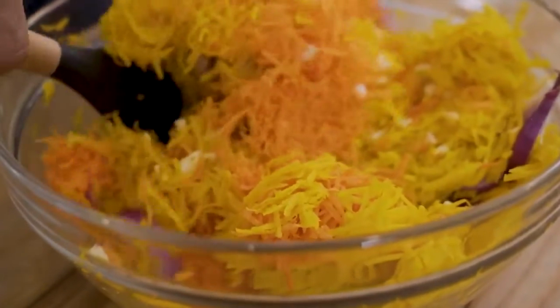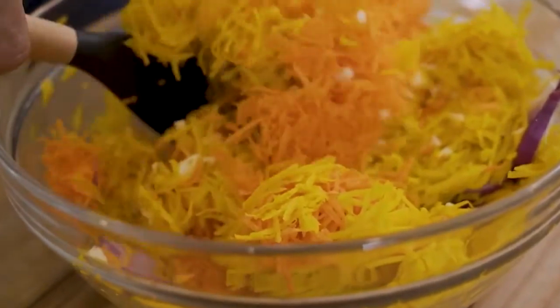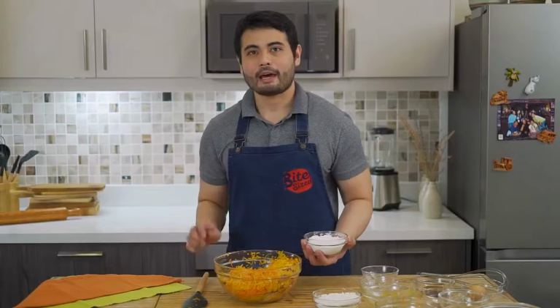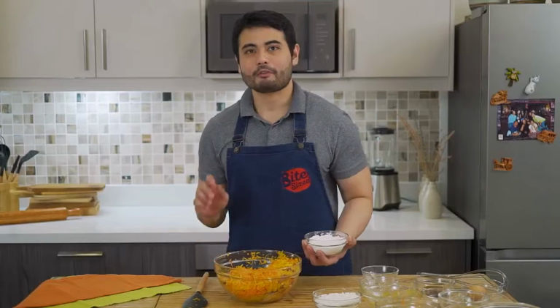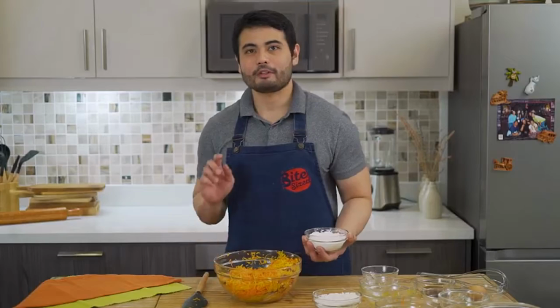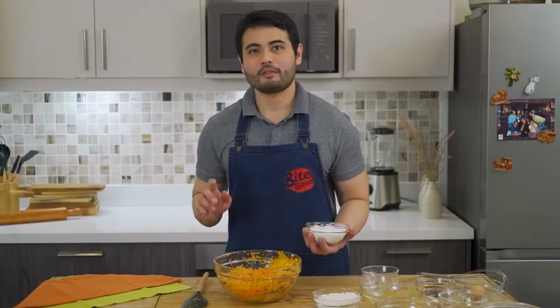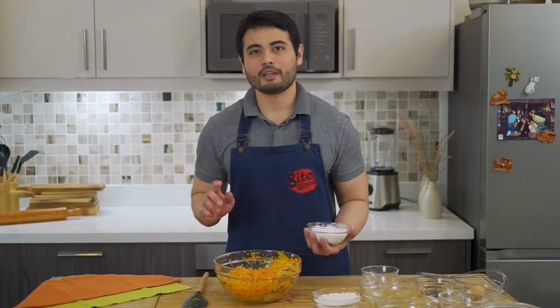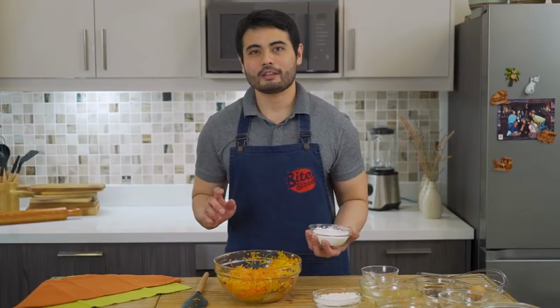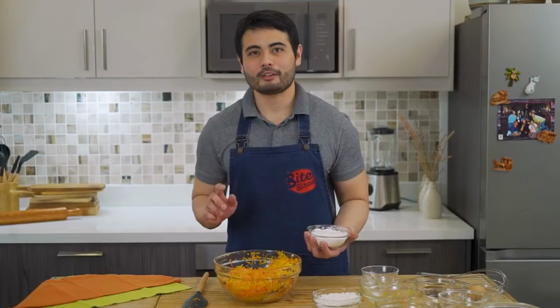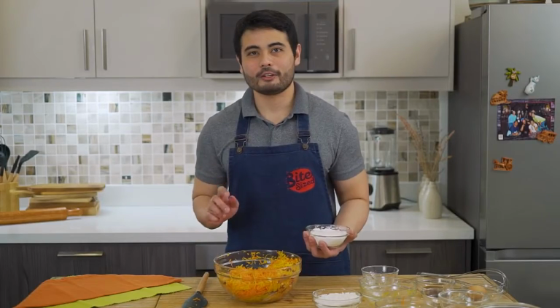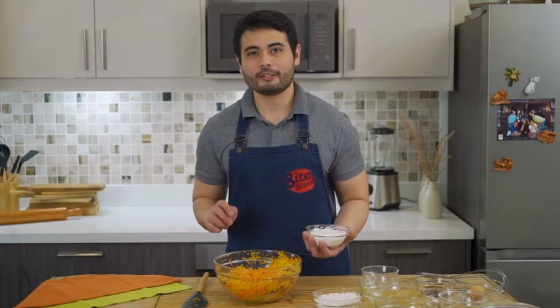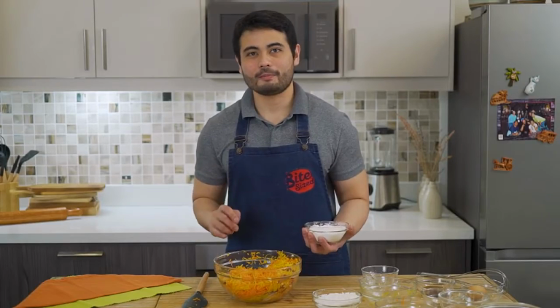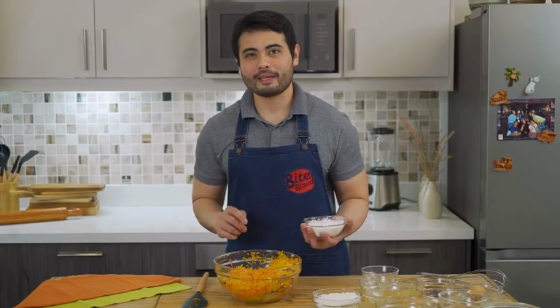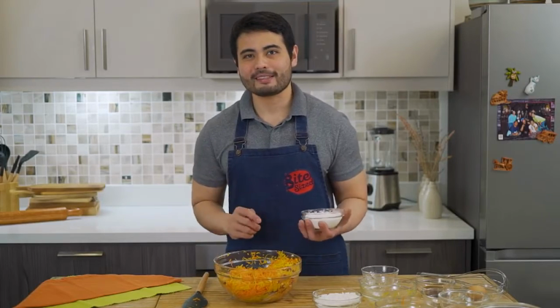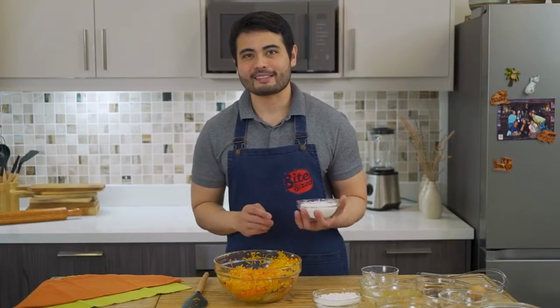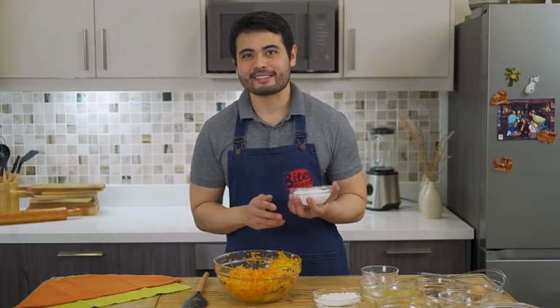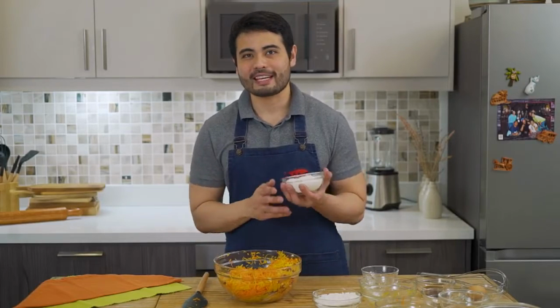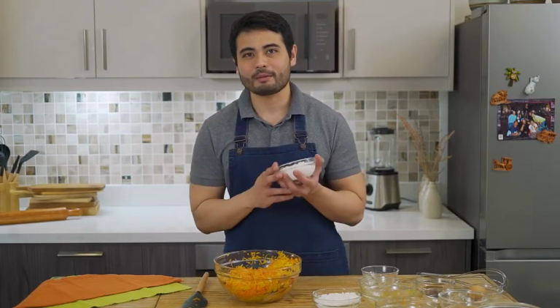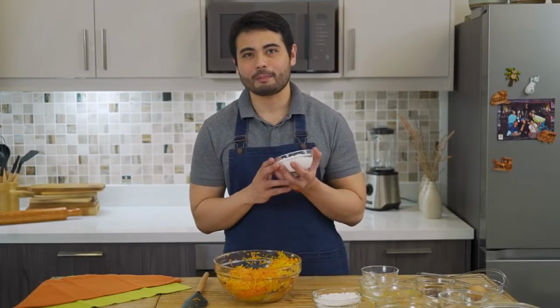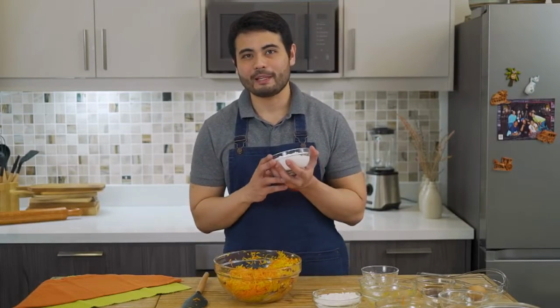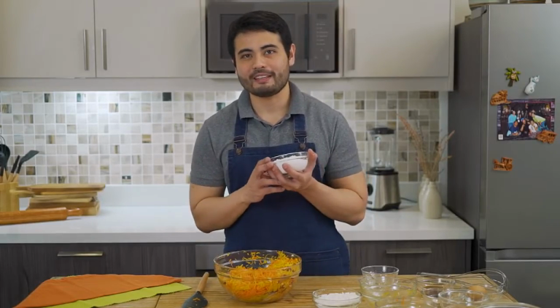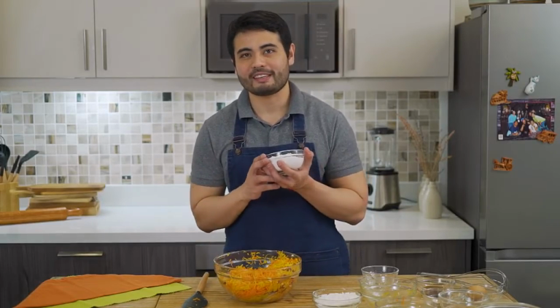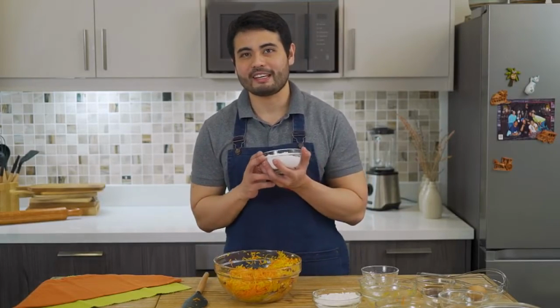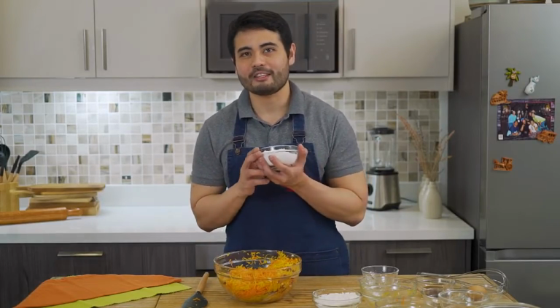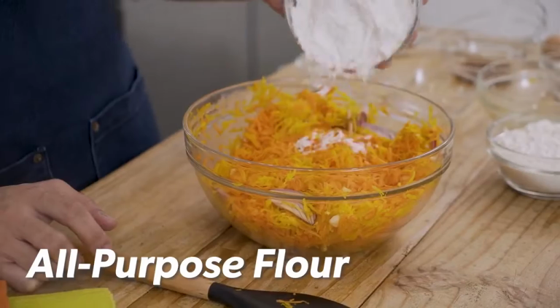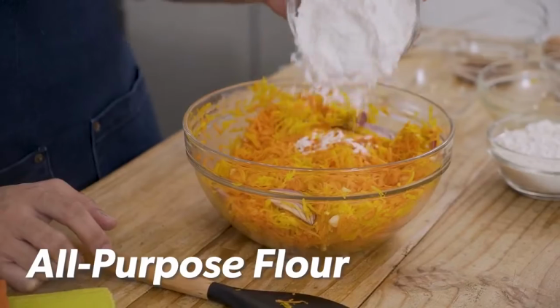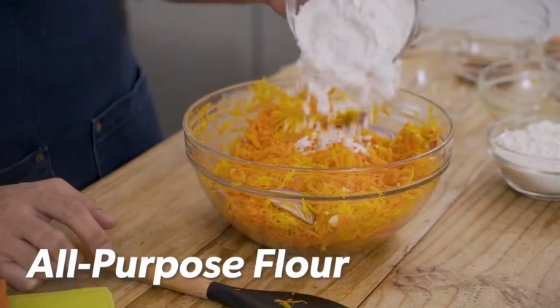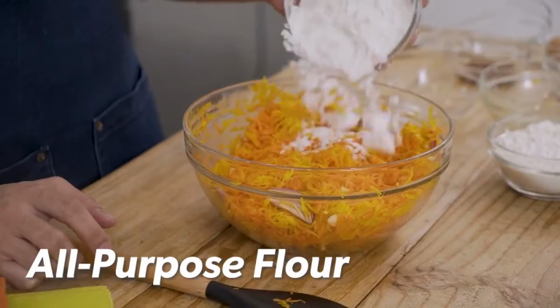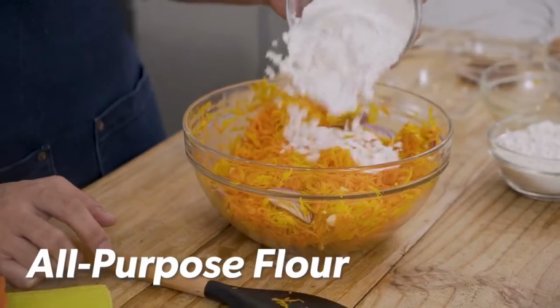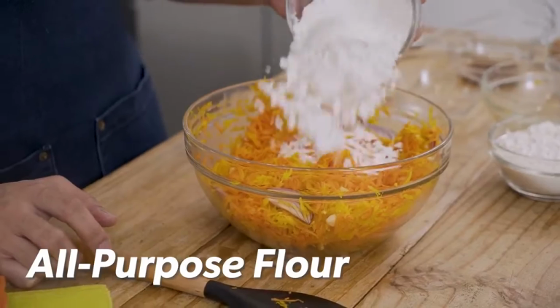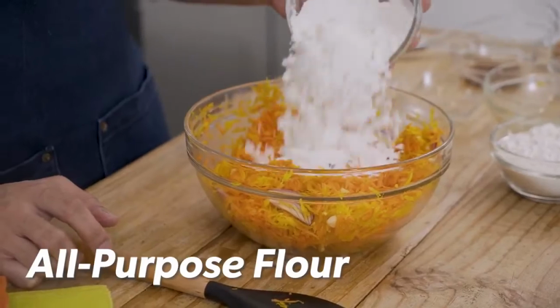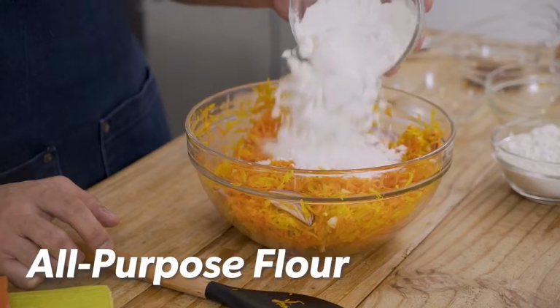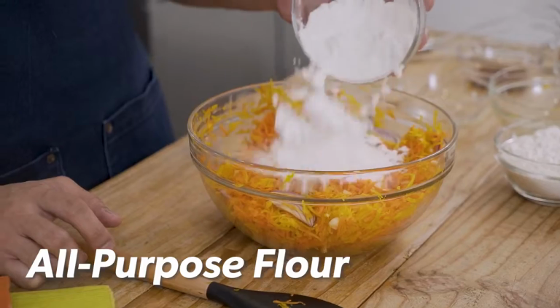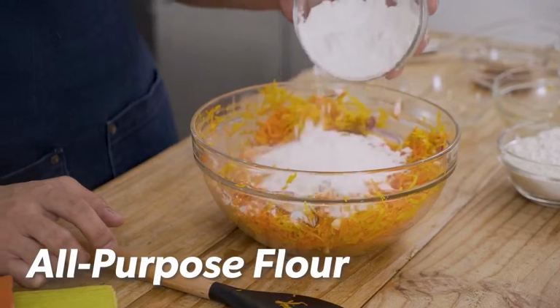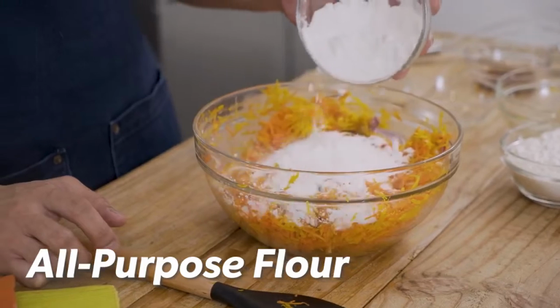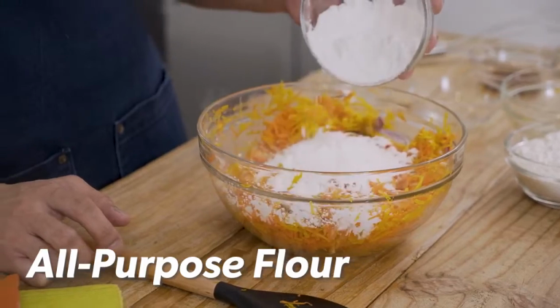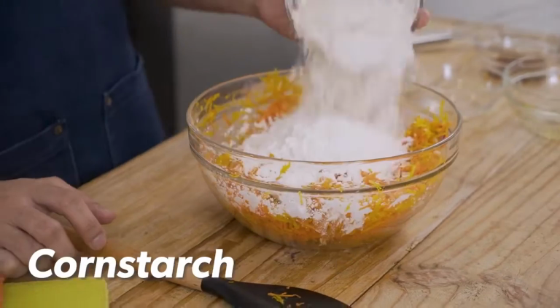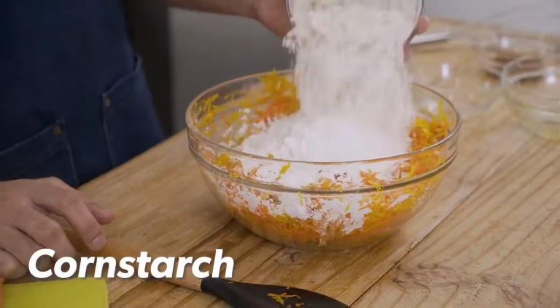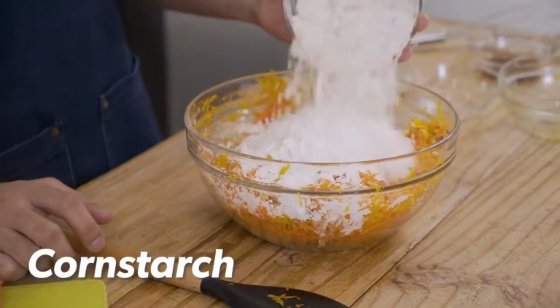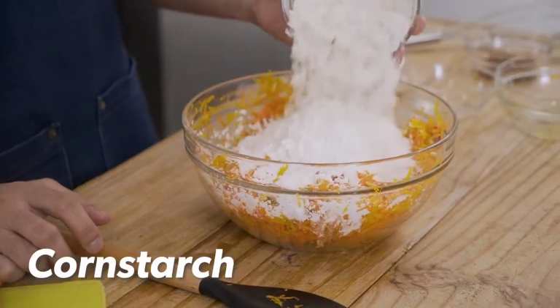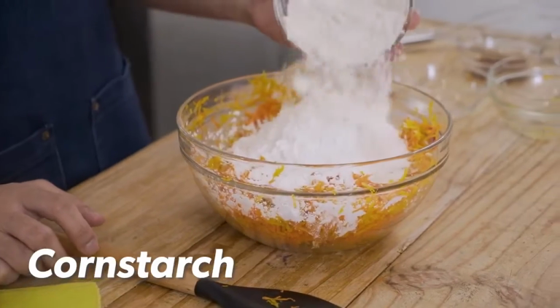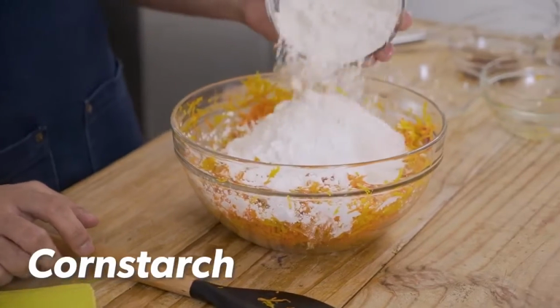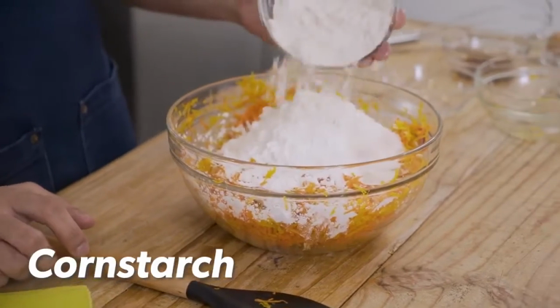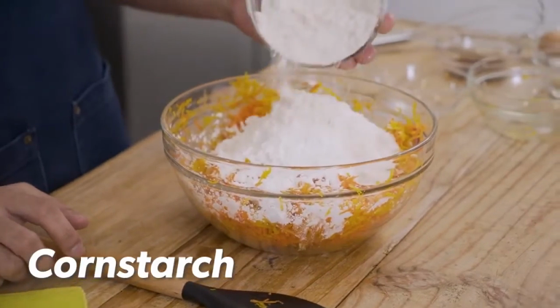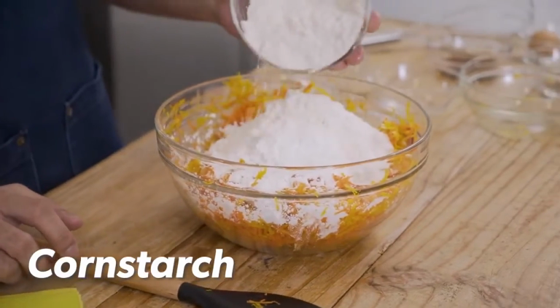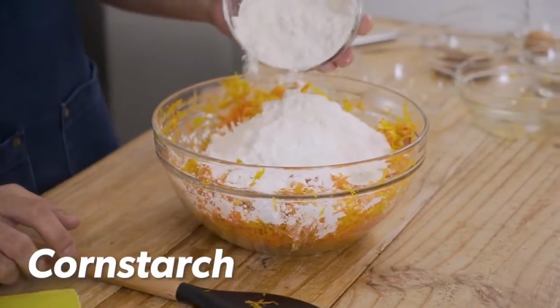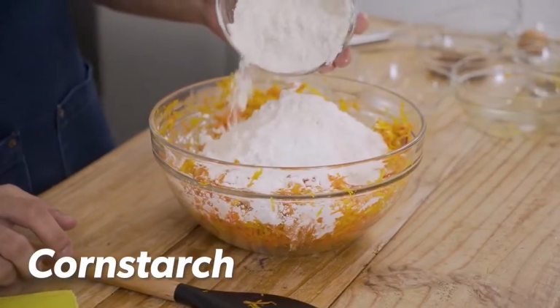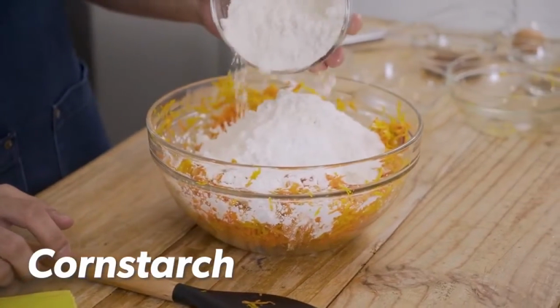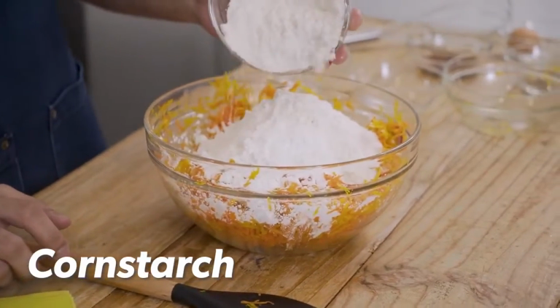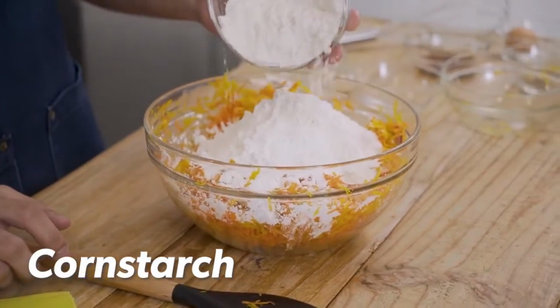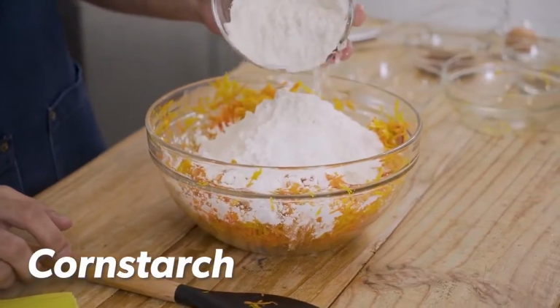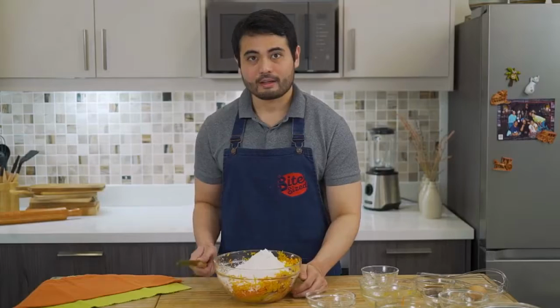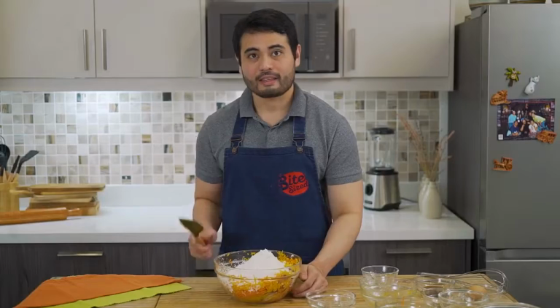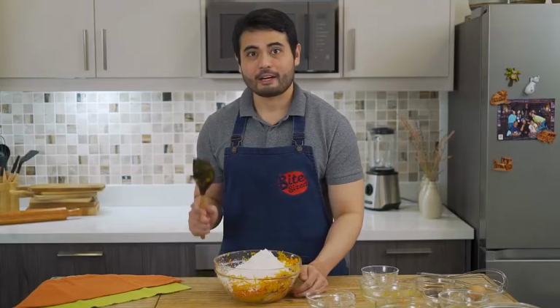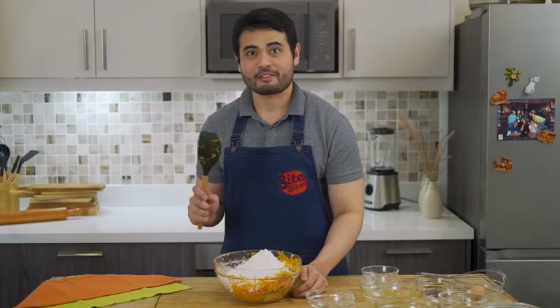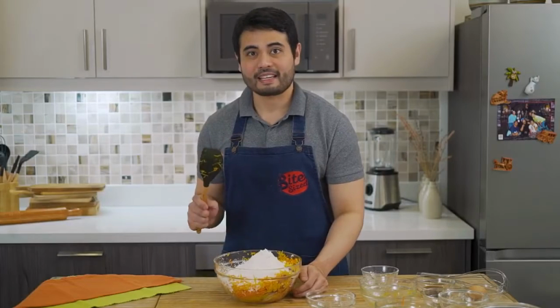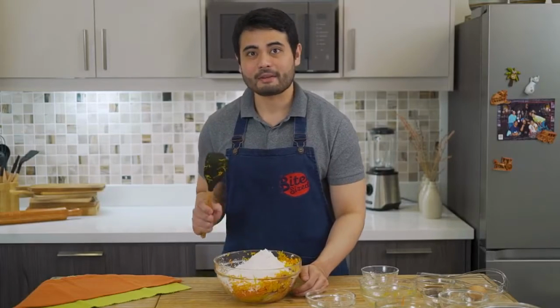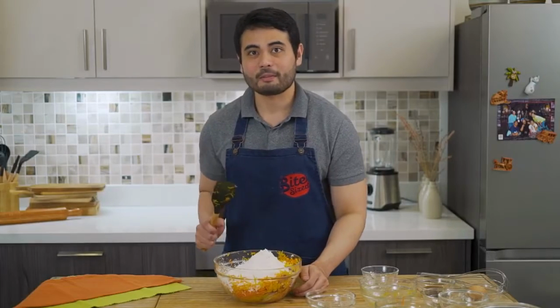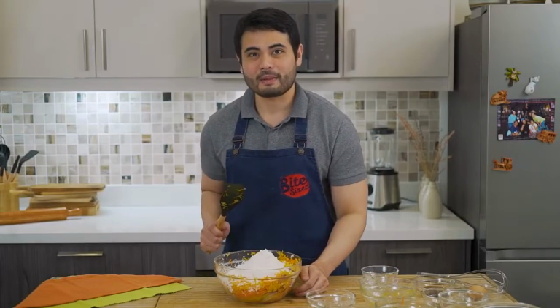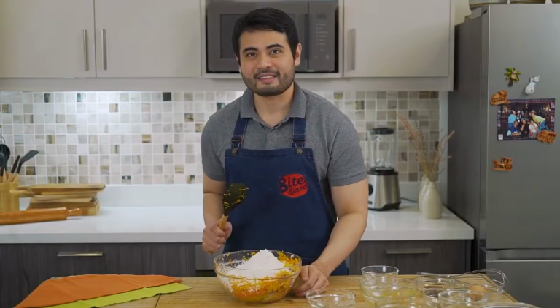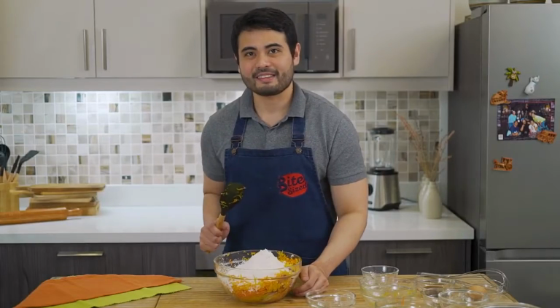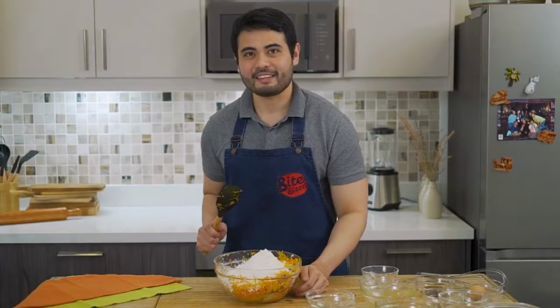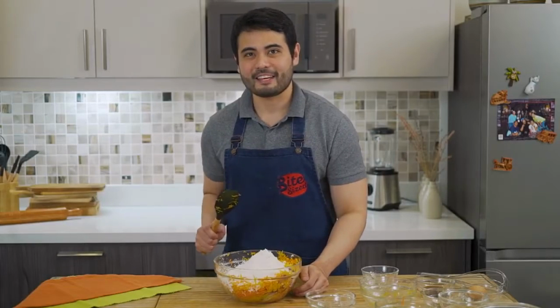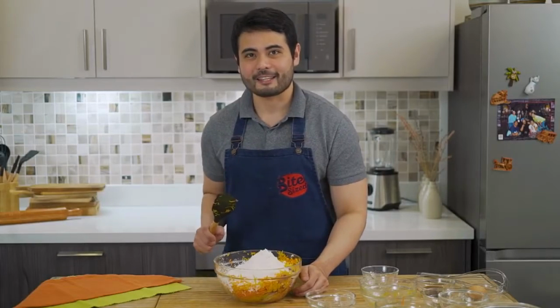After giving it a good mix, it's time to place in our all-purpose flour and our cornstarch. Now it's time to mix it again.